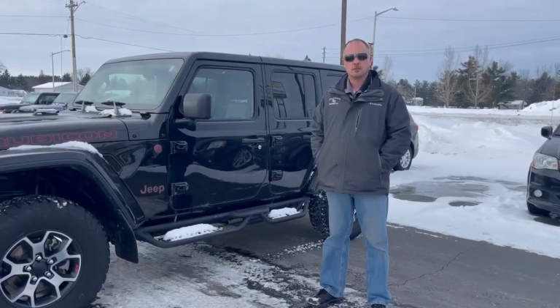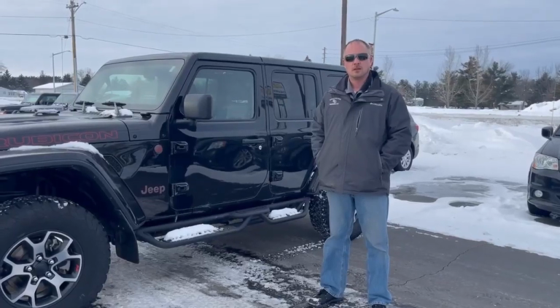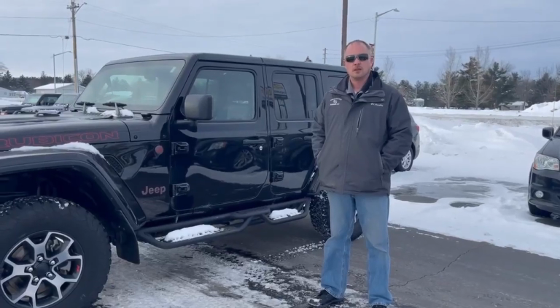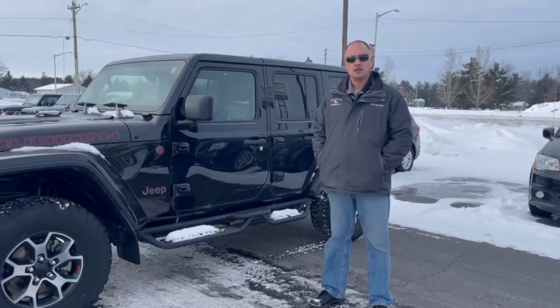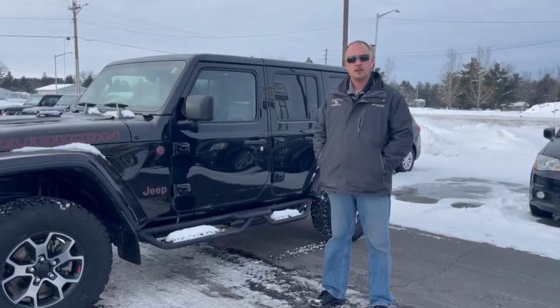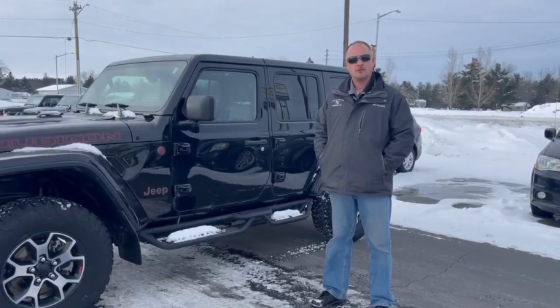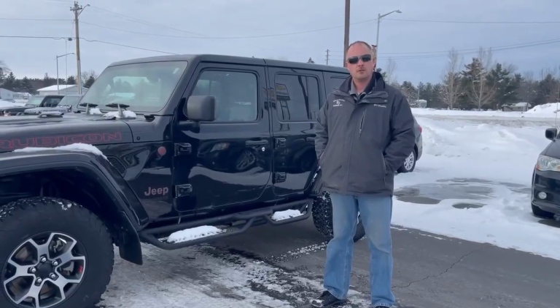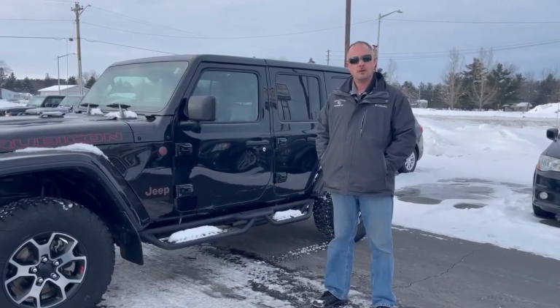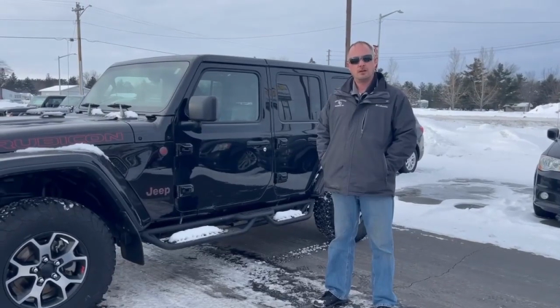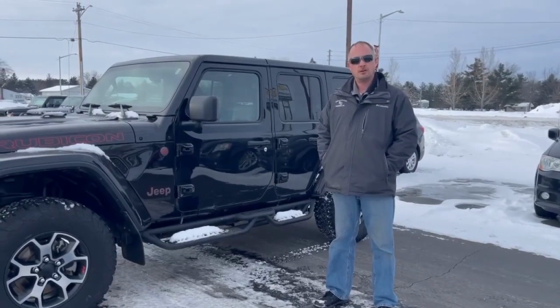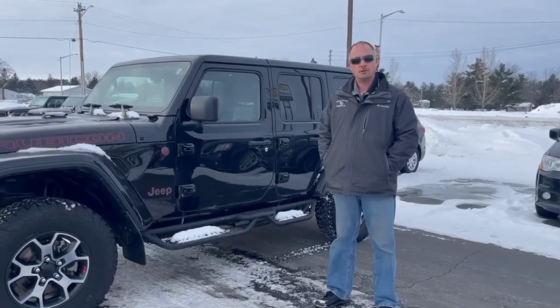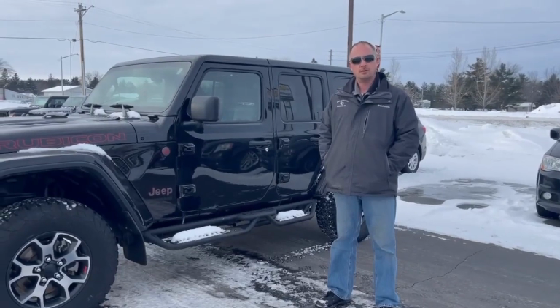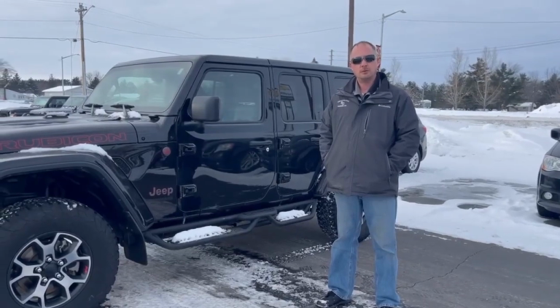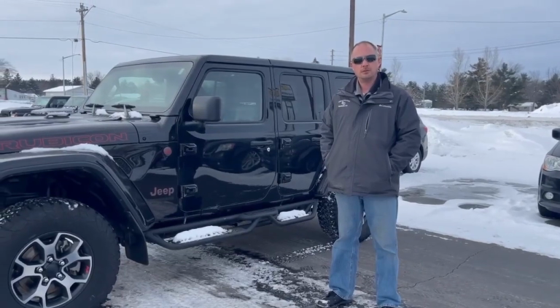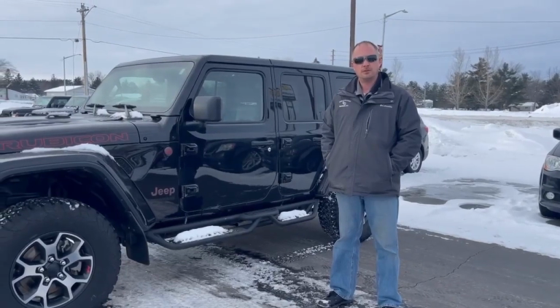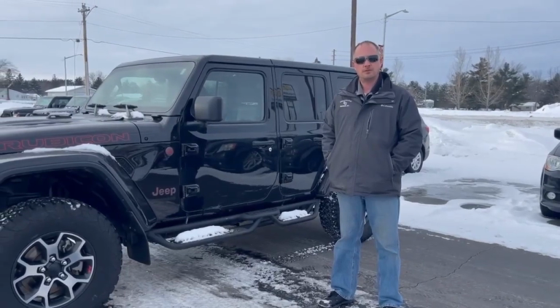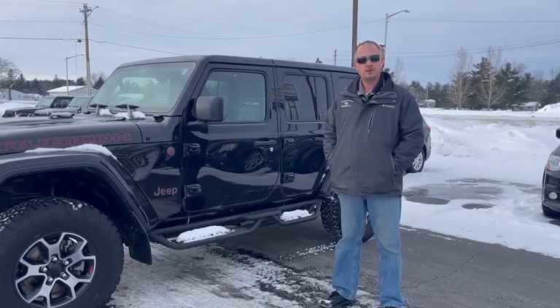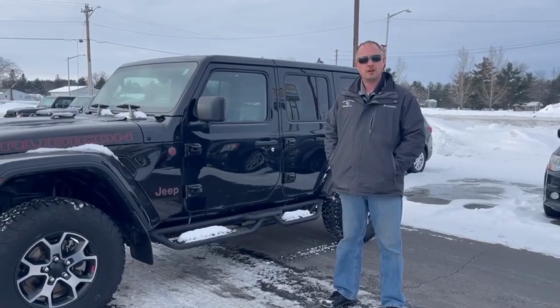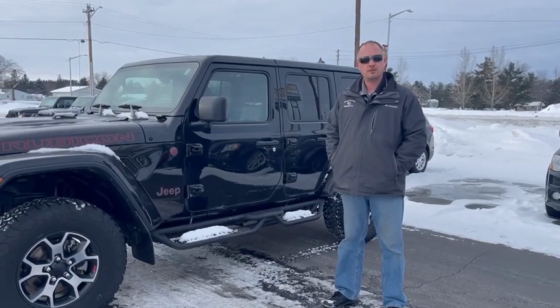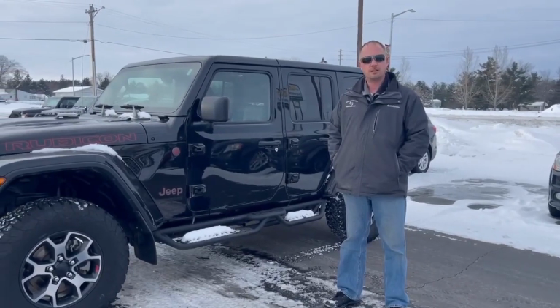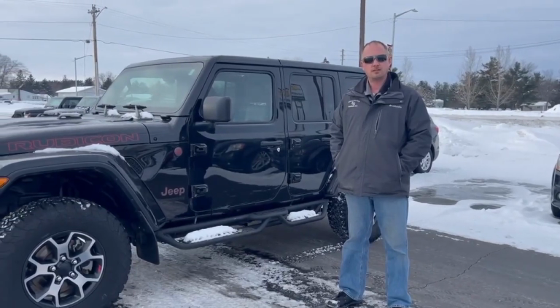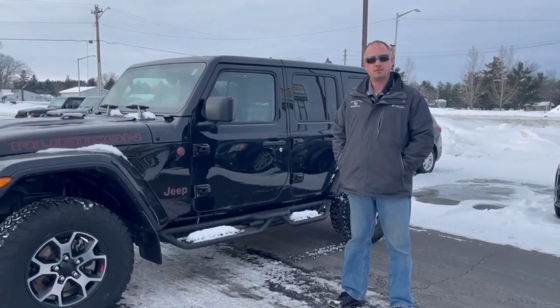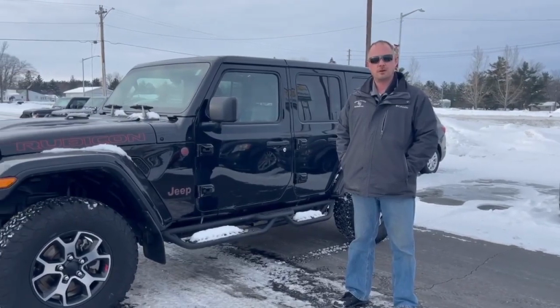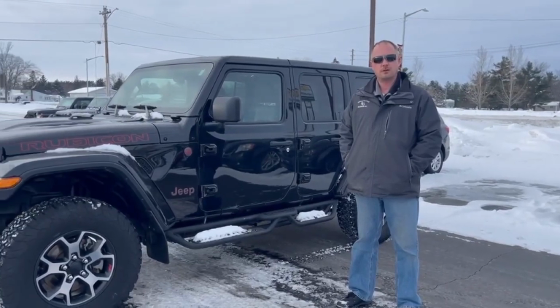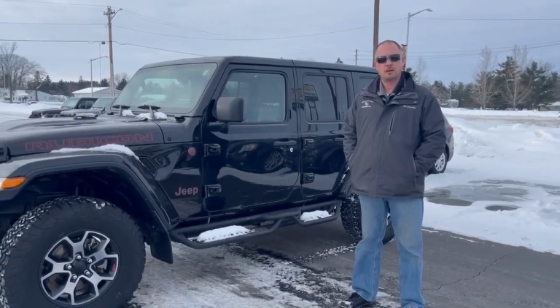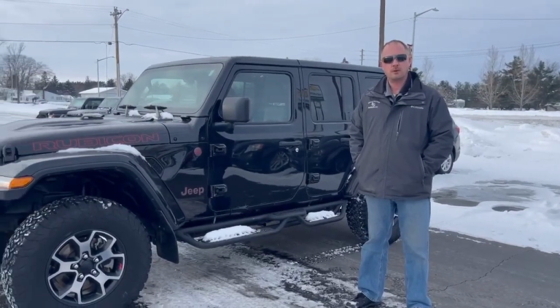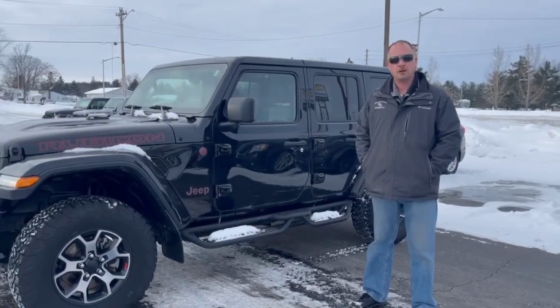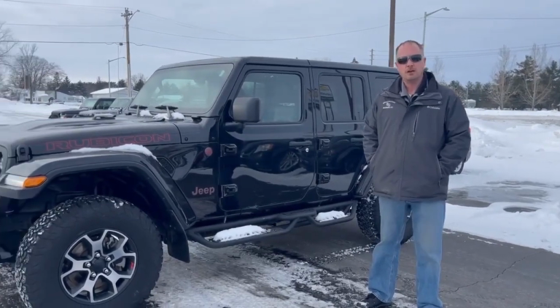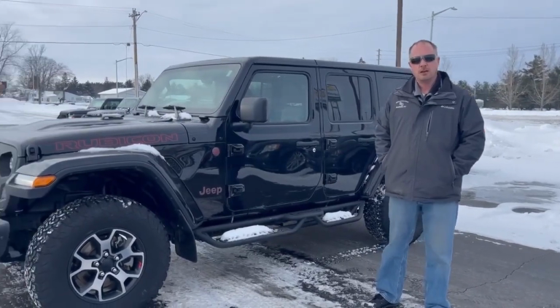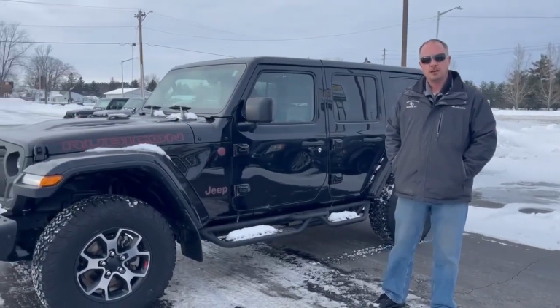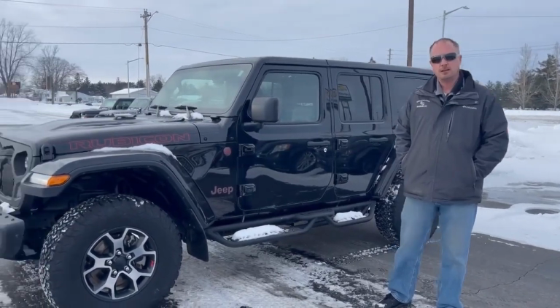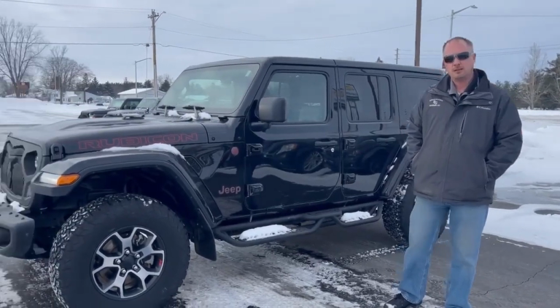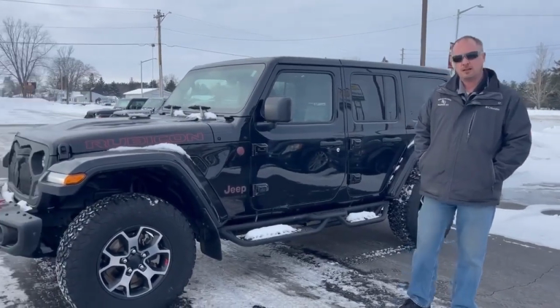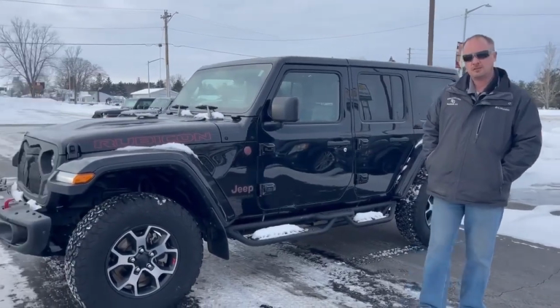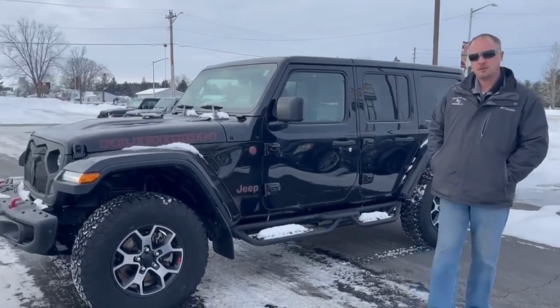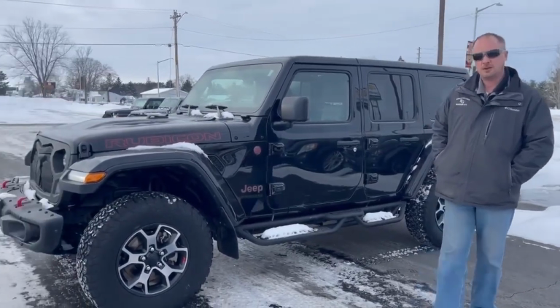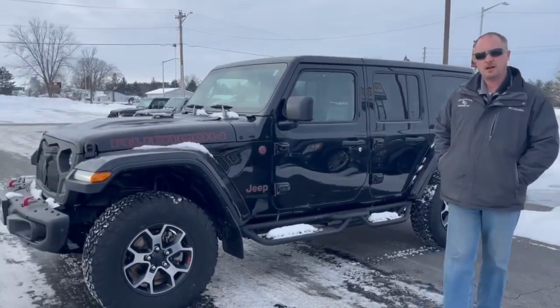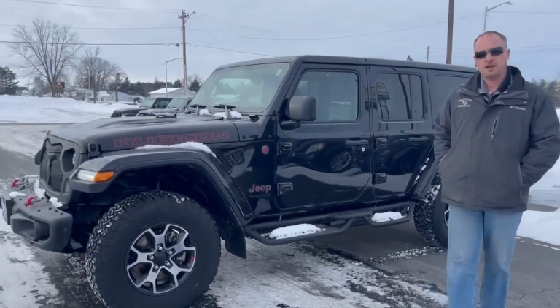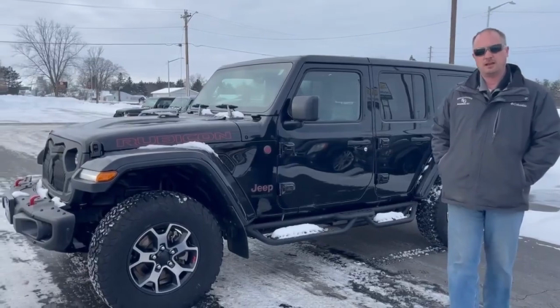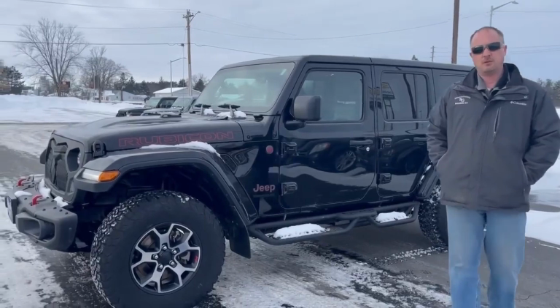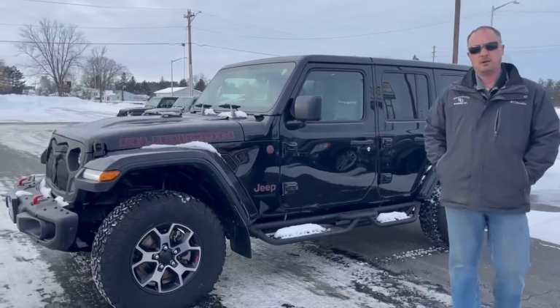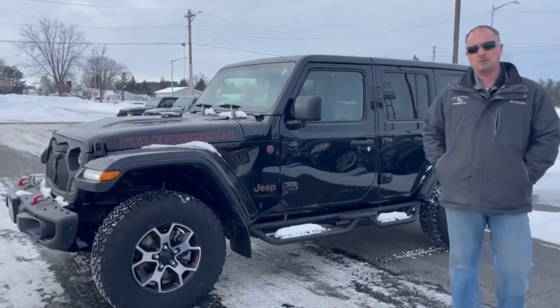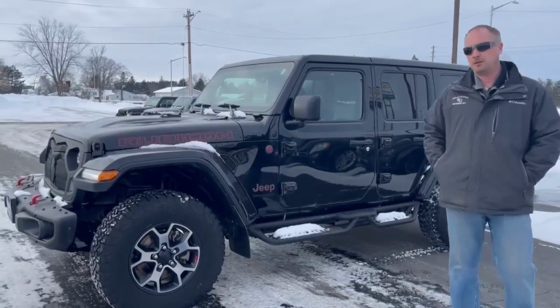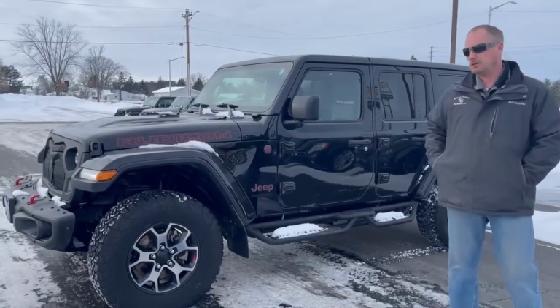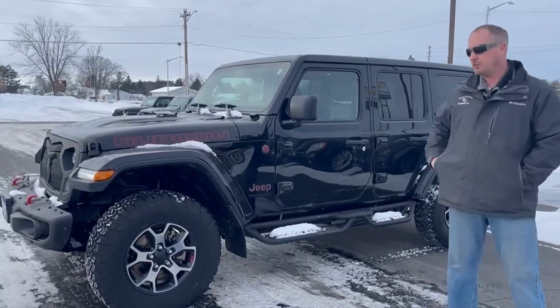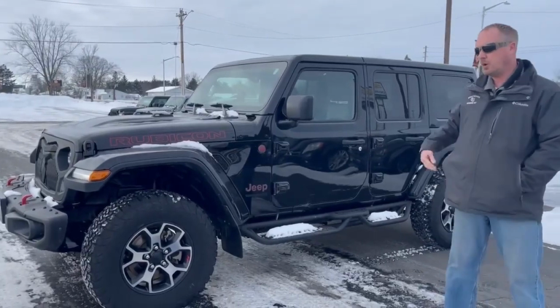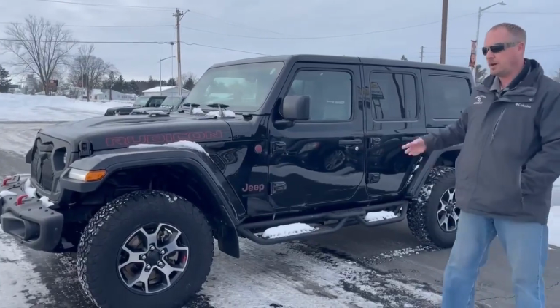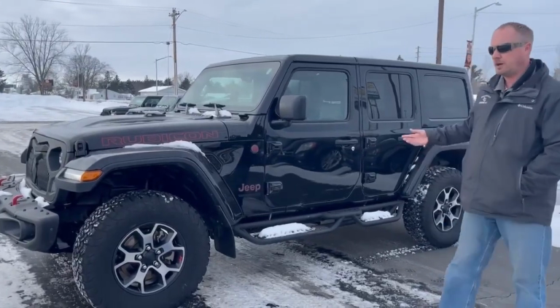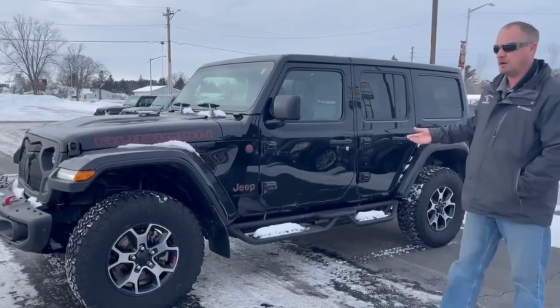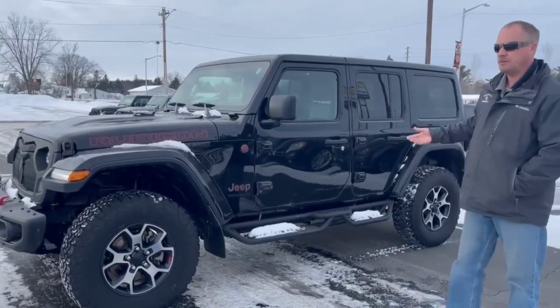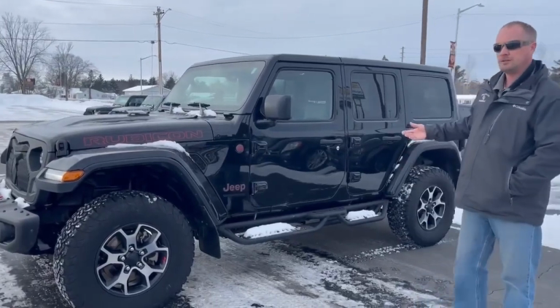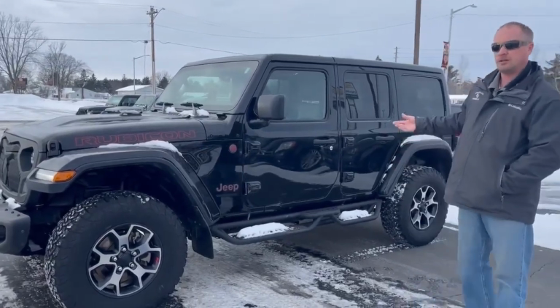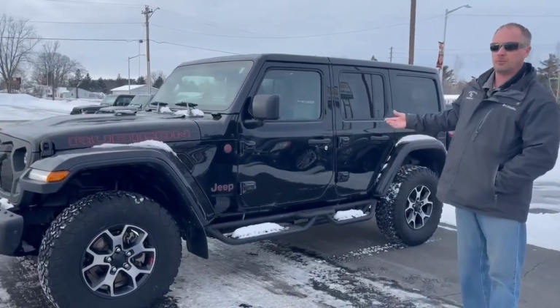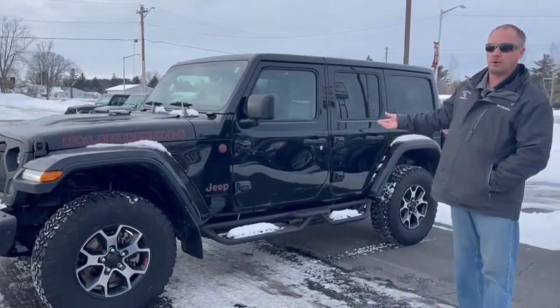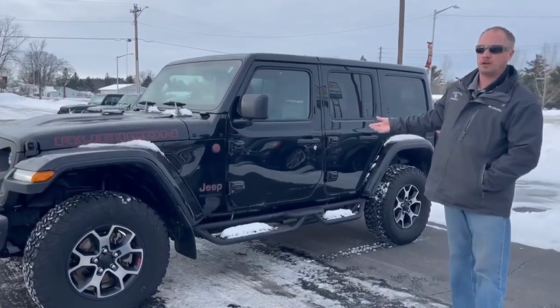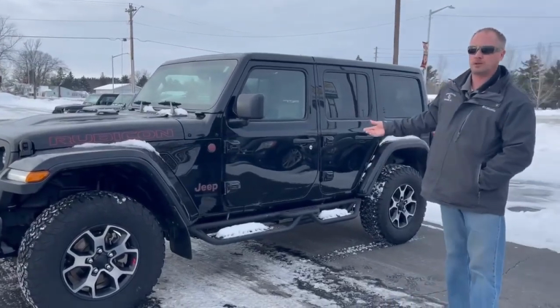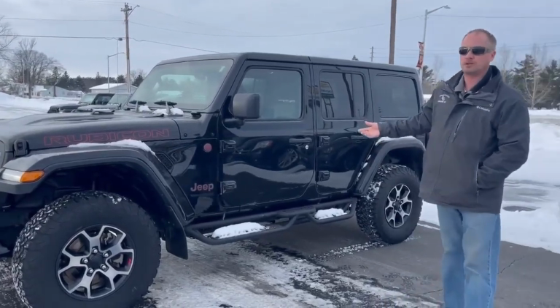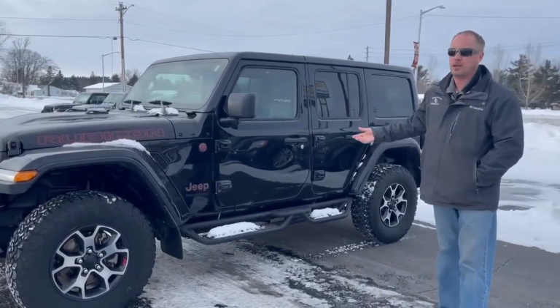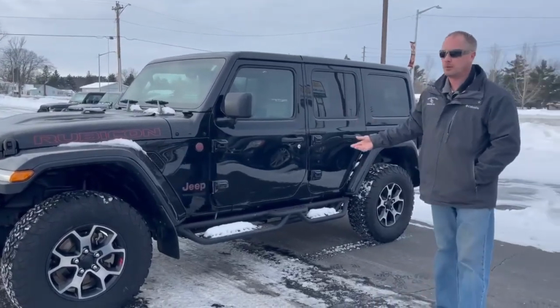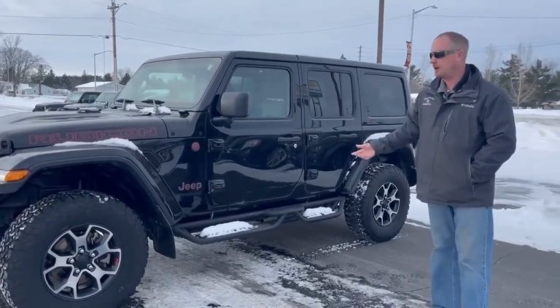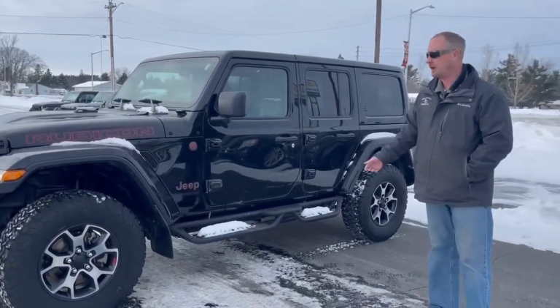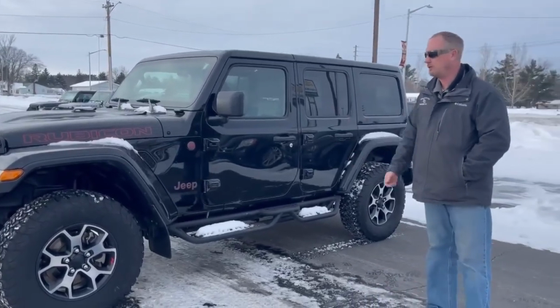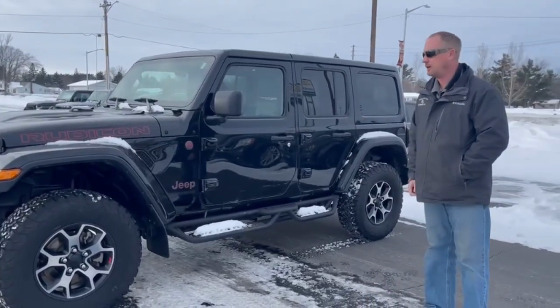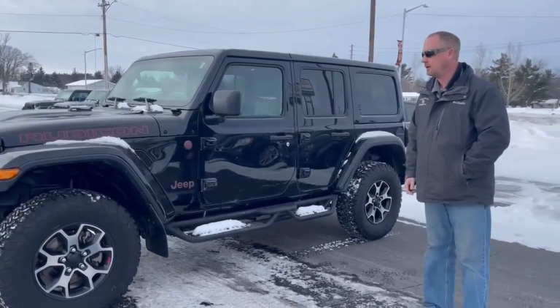Hey everyone on YouTube, this is Travis at Swant Graber. Today I just wanted to highlight one of the Jeep Wranglers that we have here.